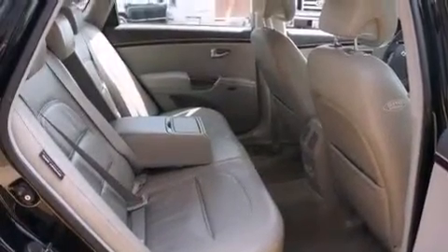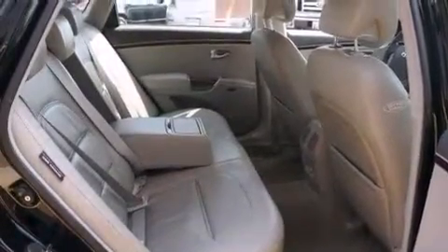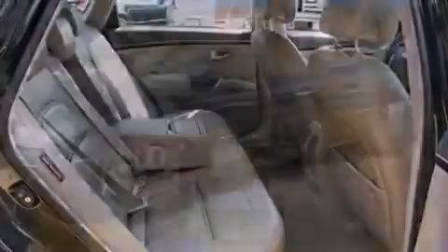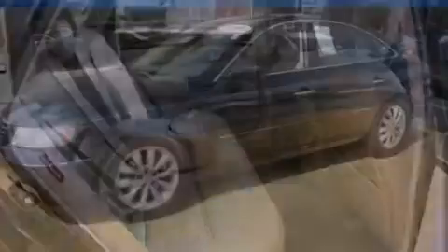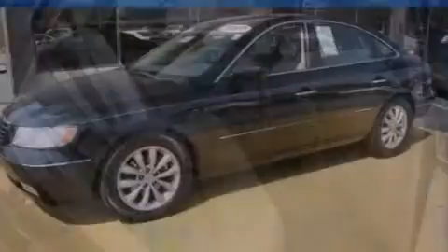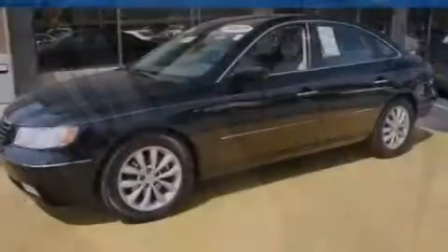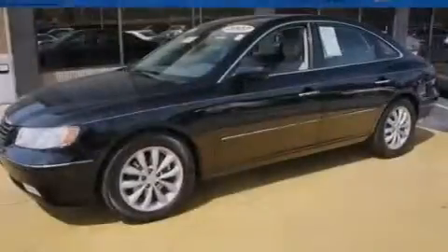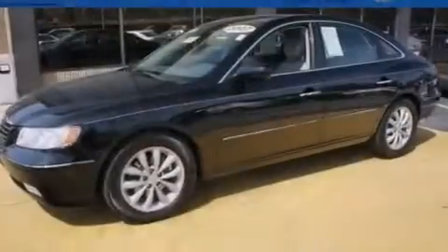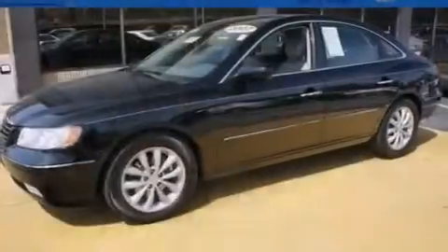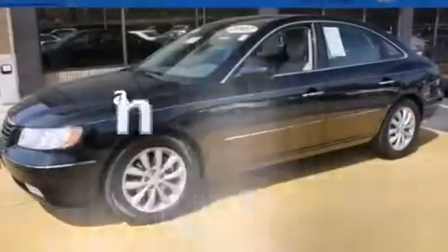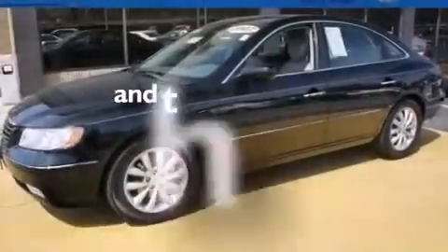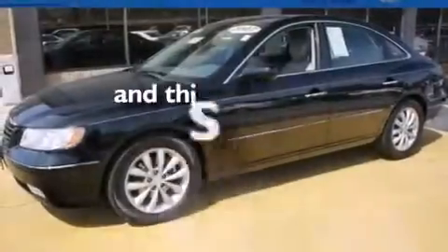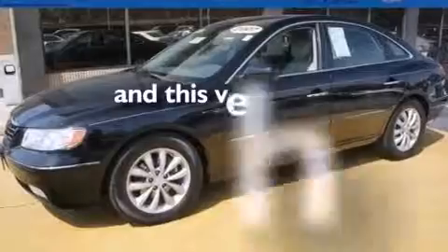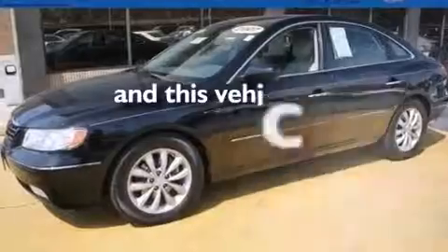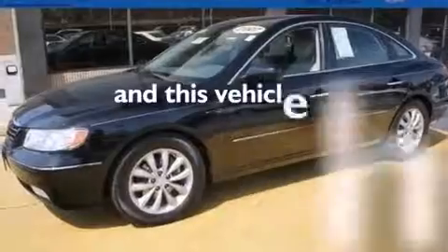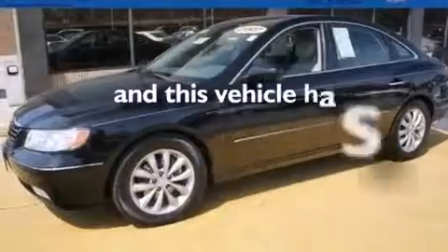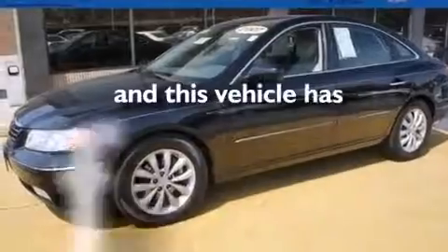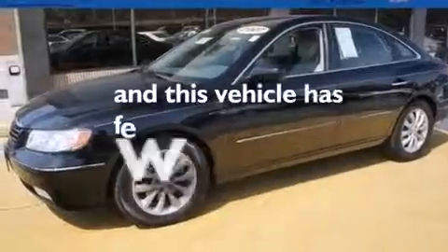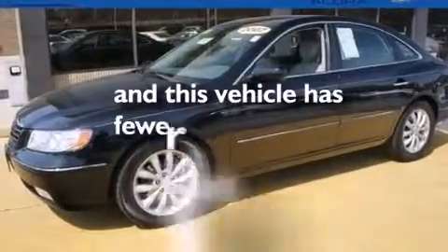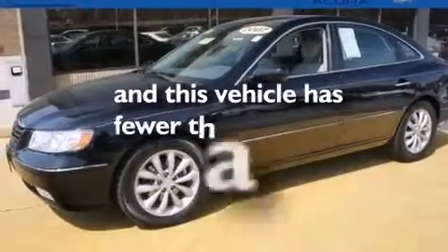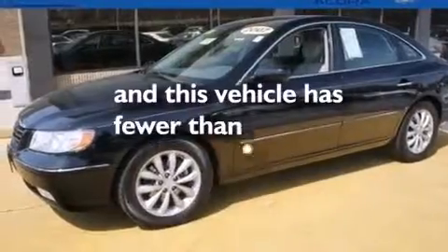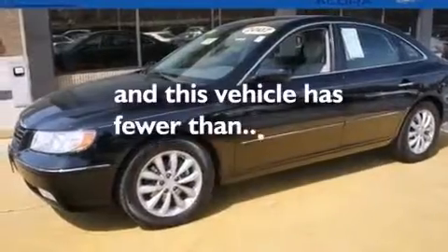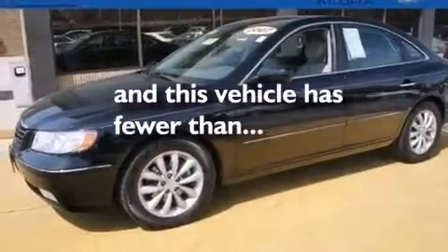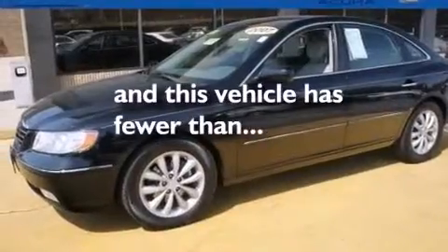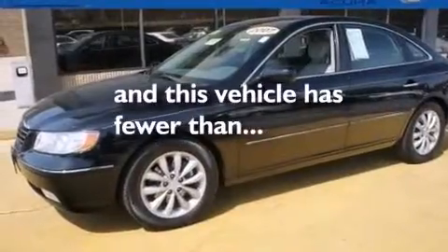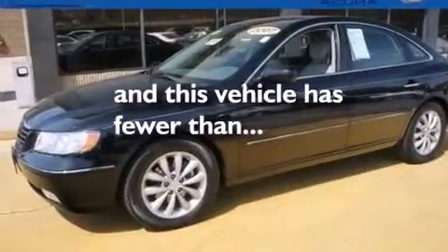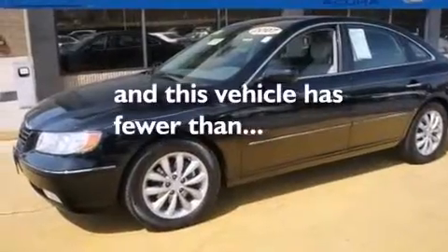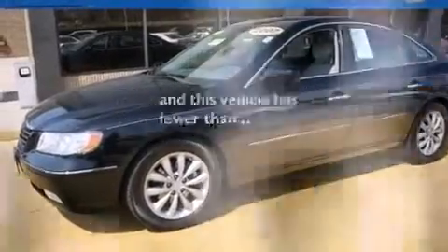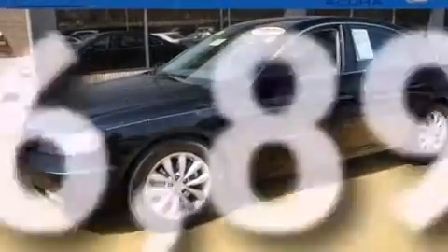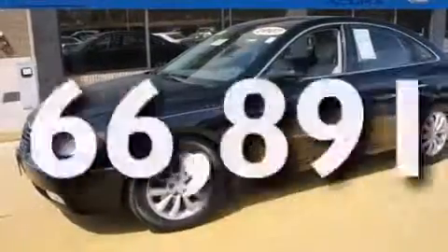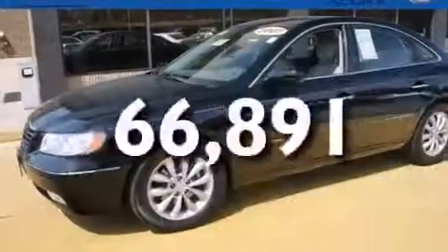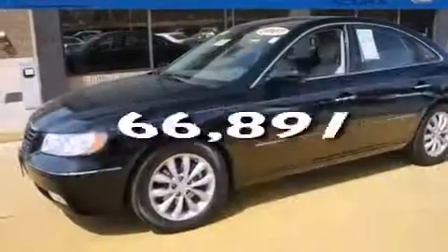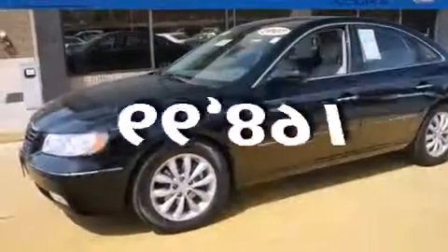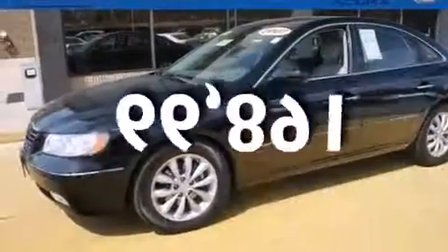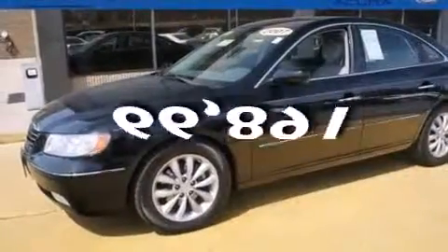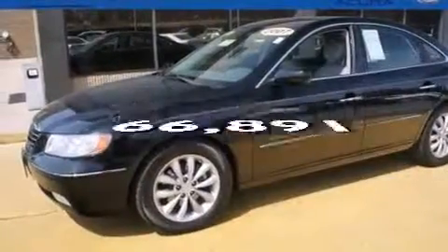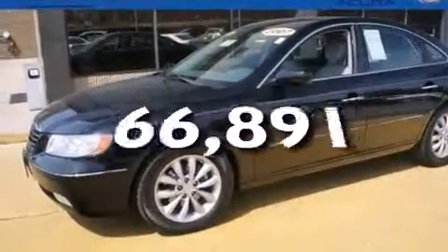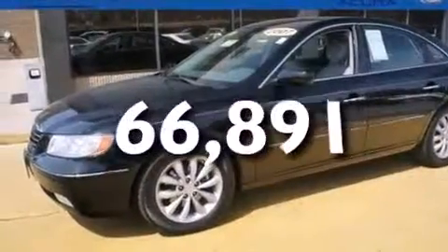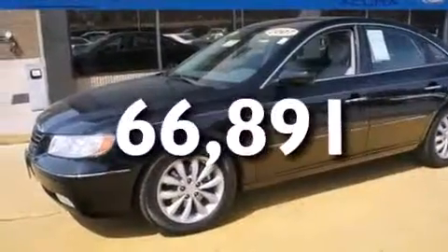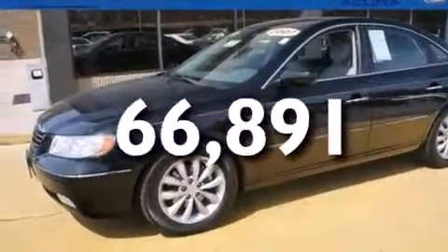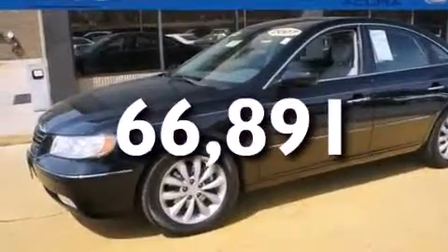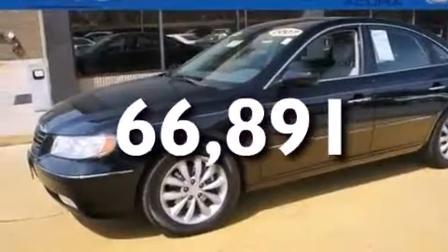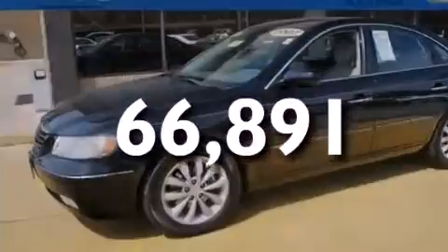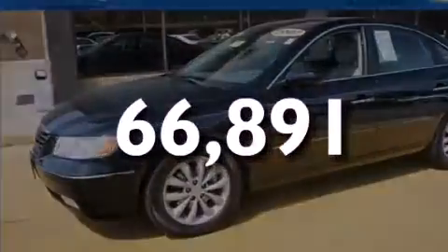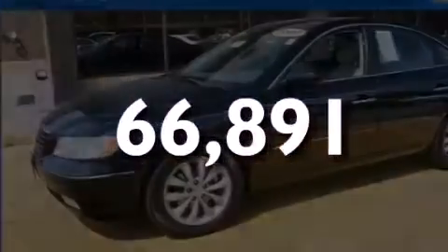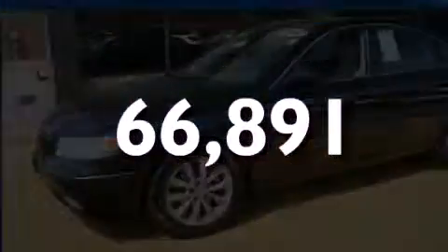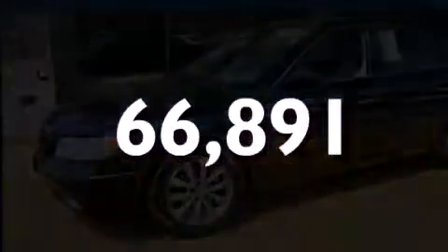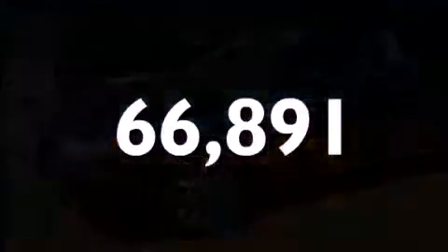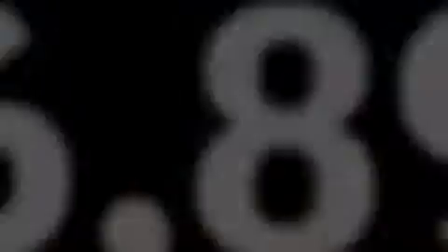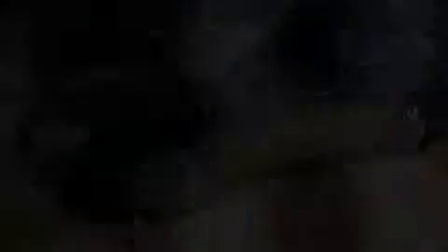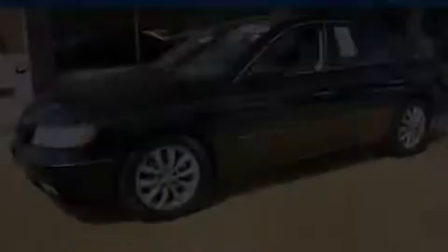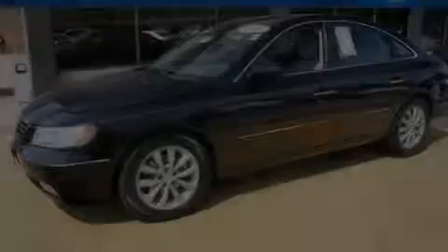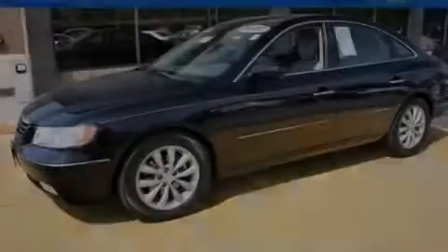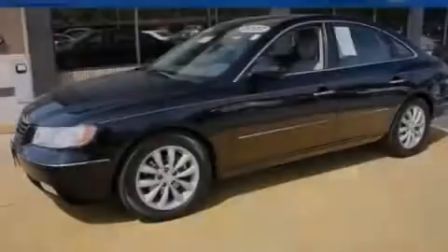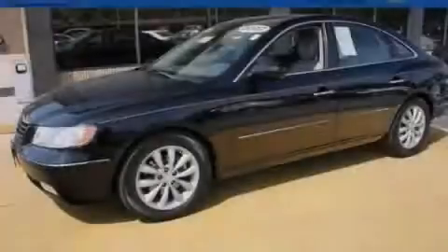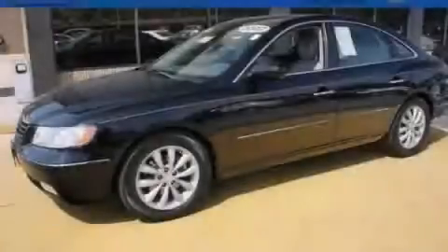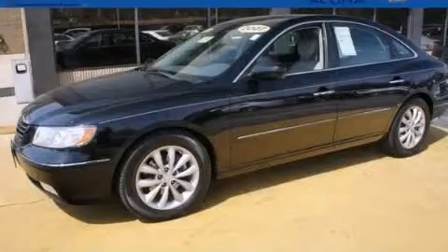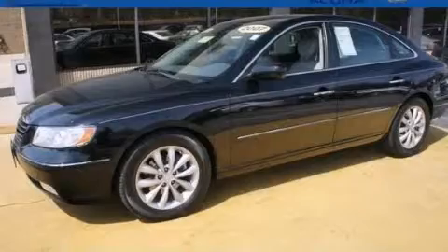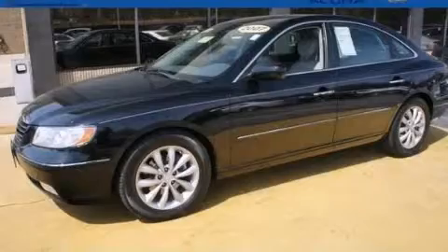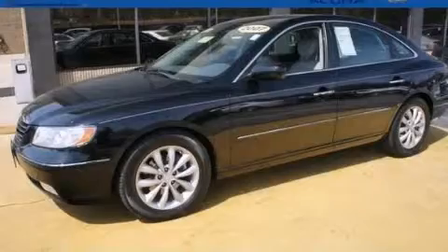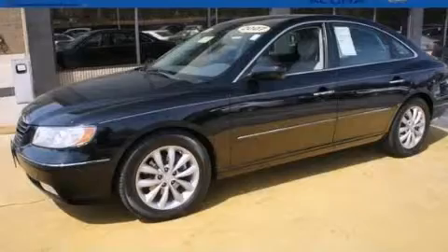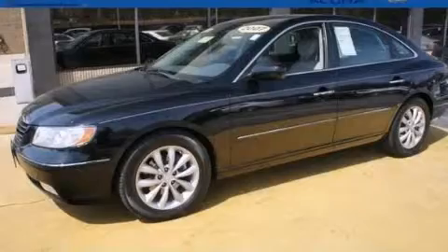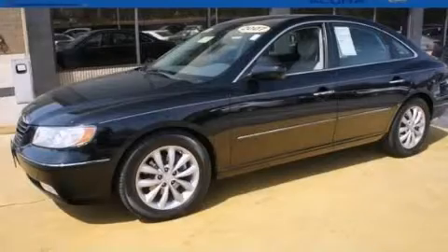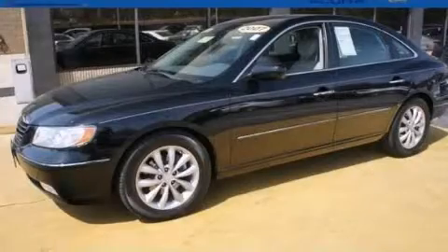This vehicle has less than 67,000 miles. Please call today to reserve this vehicle for a test drive.